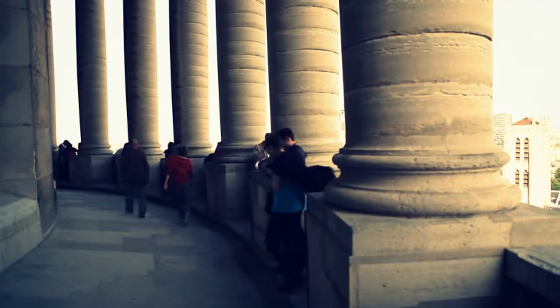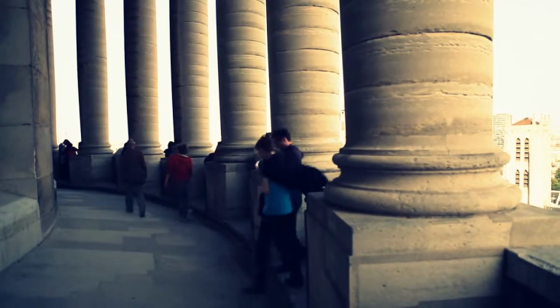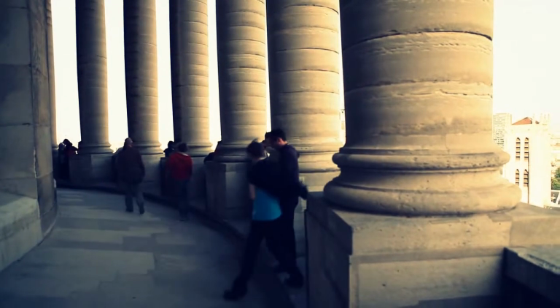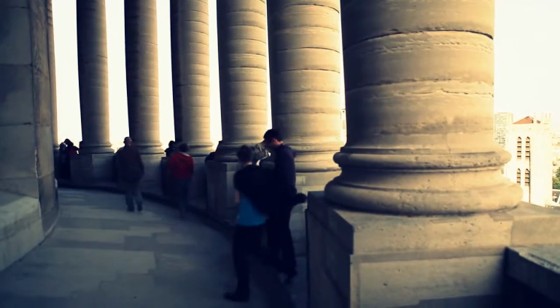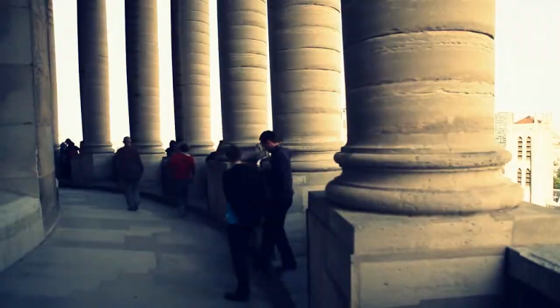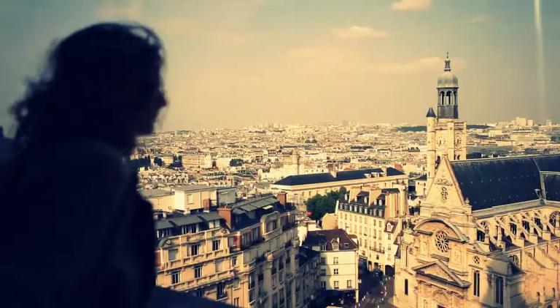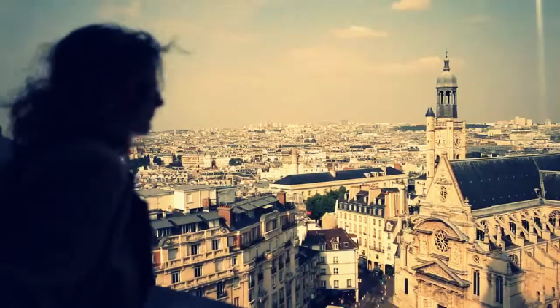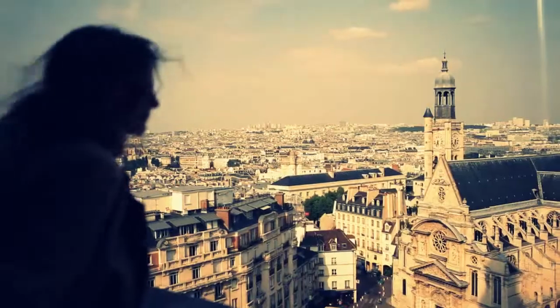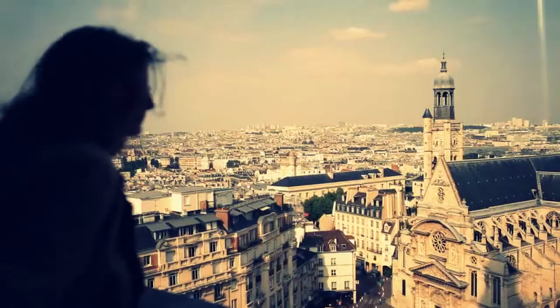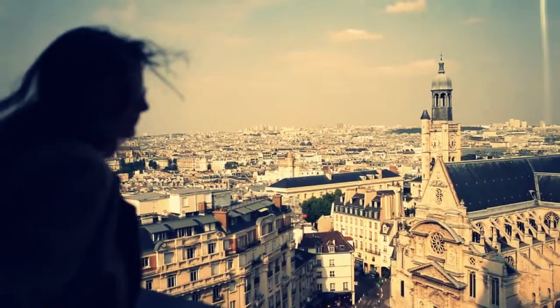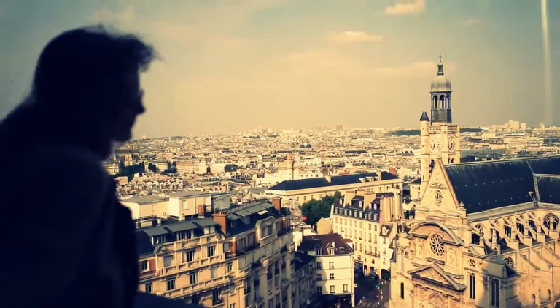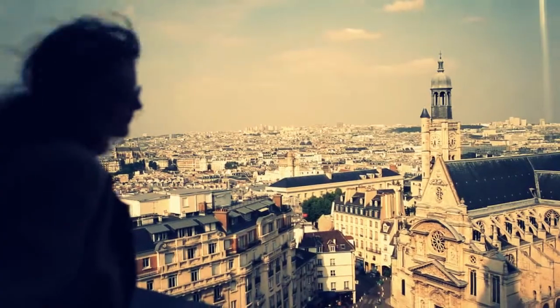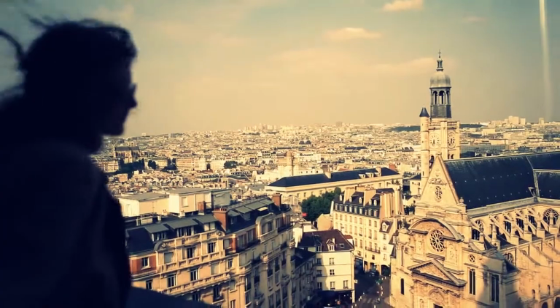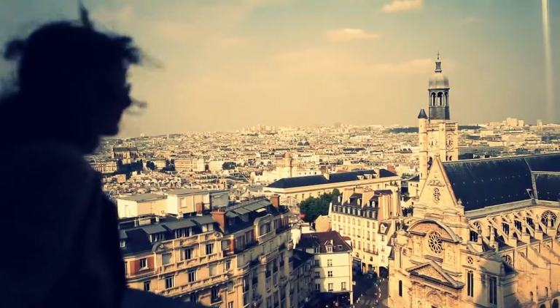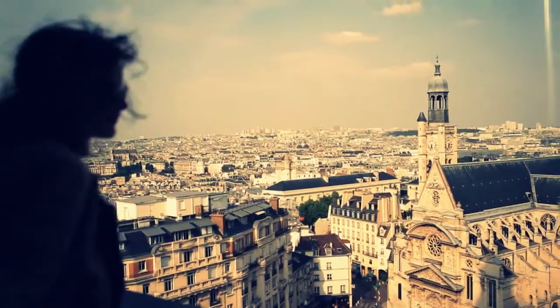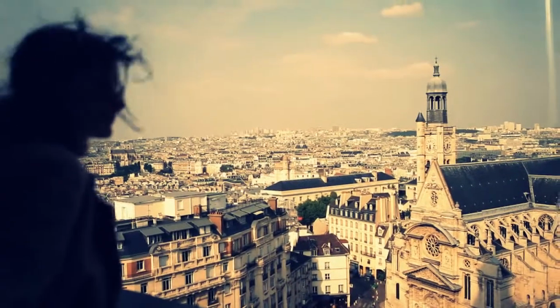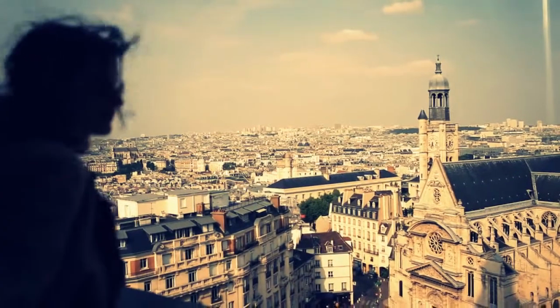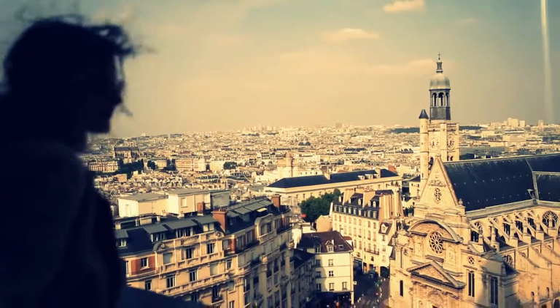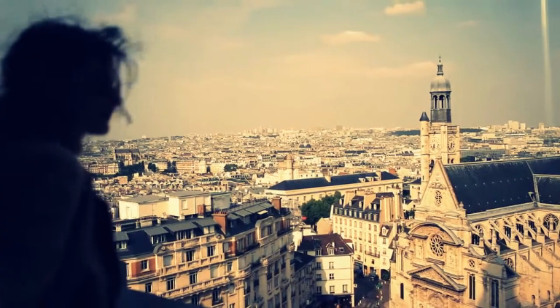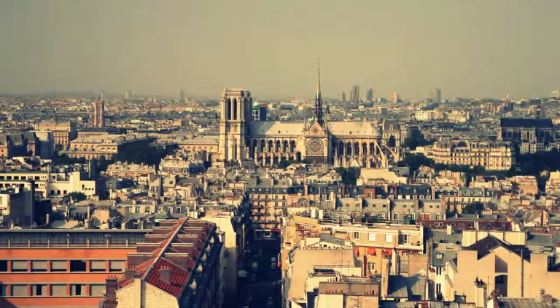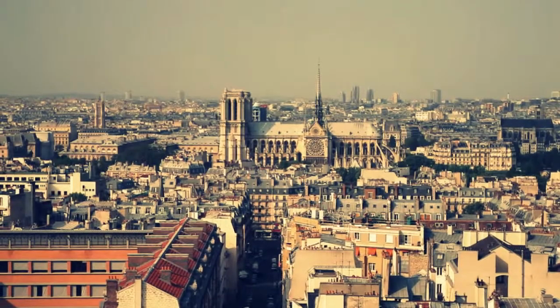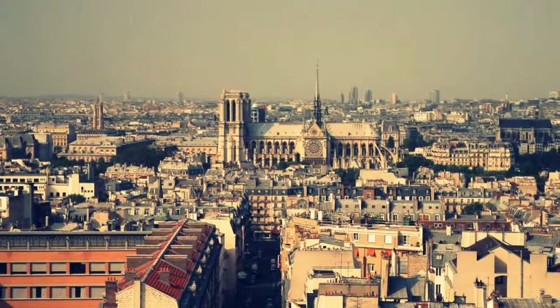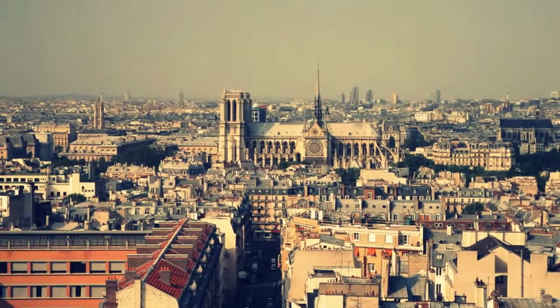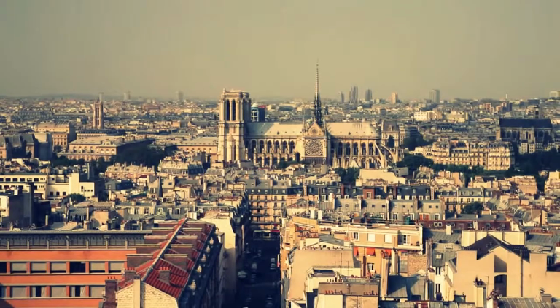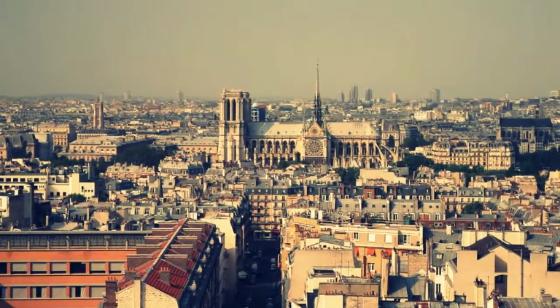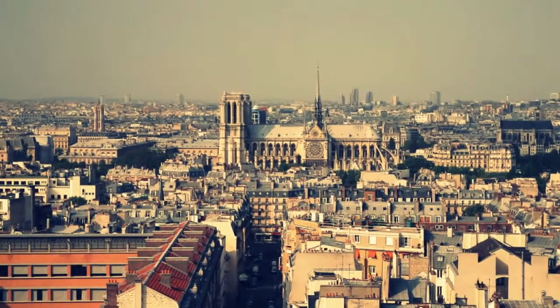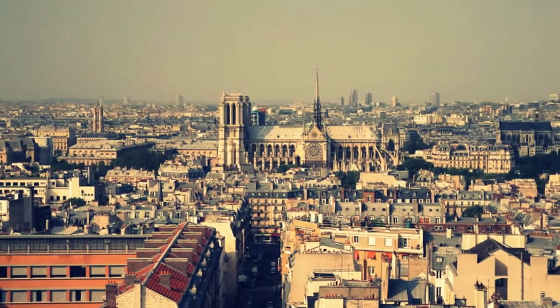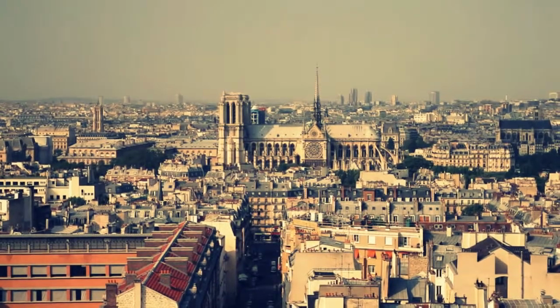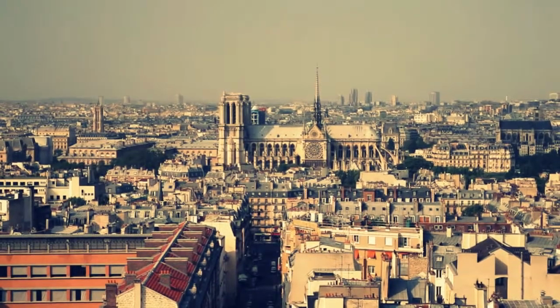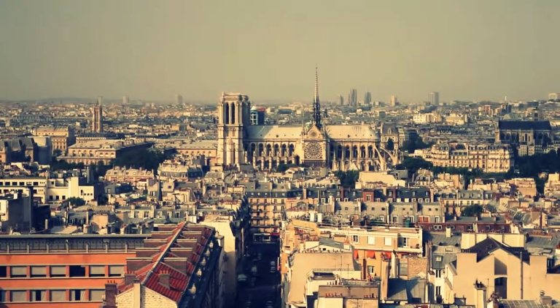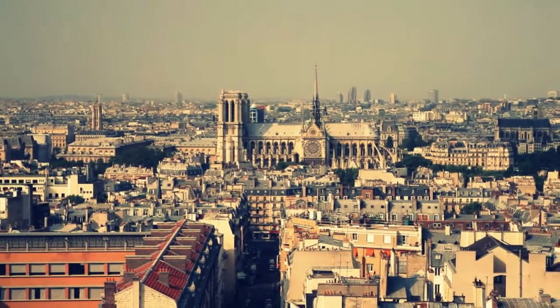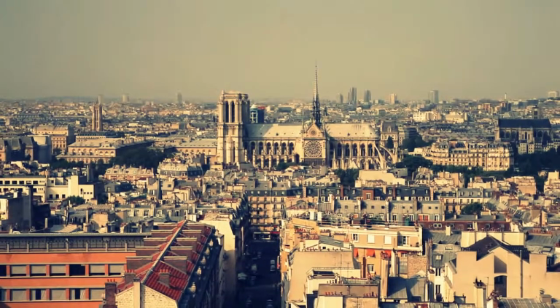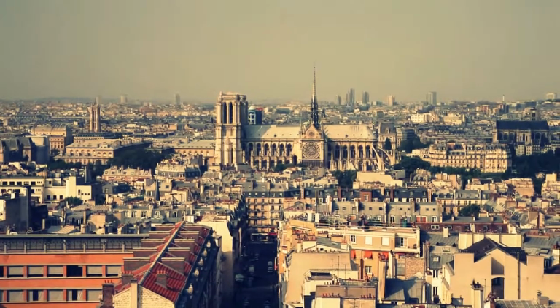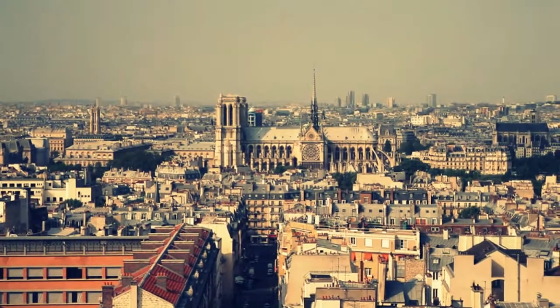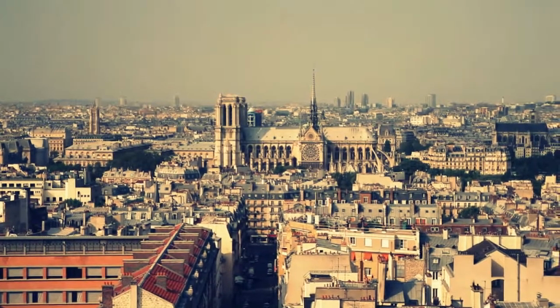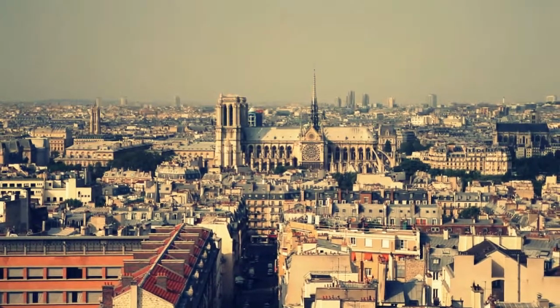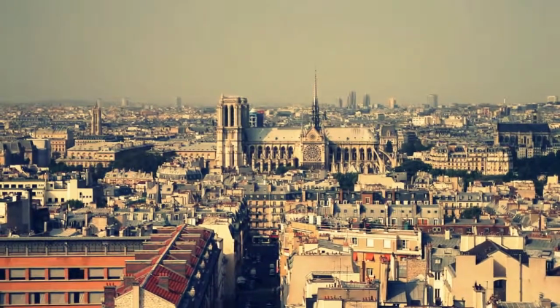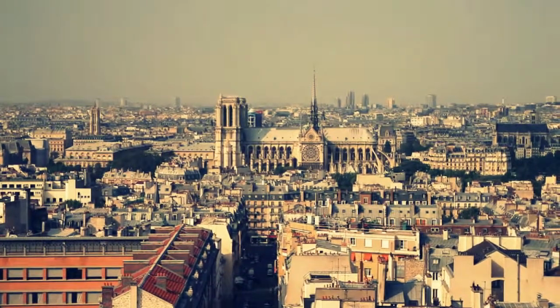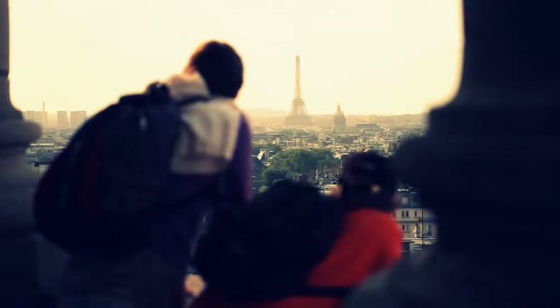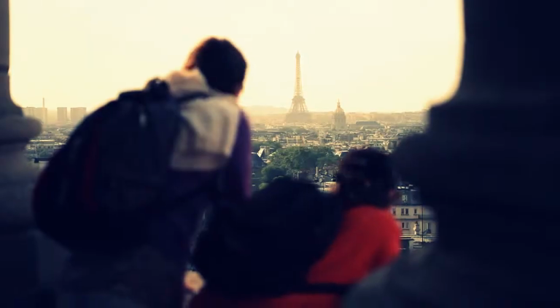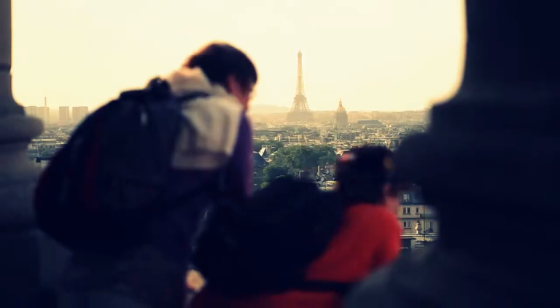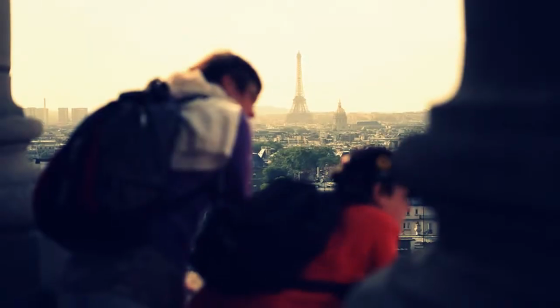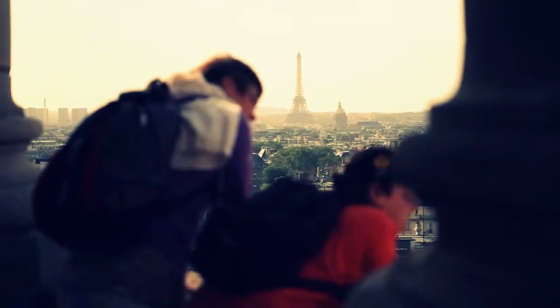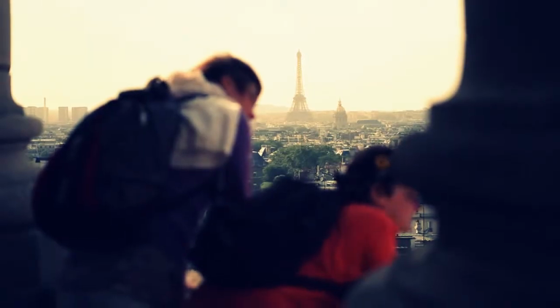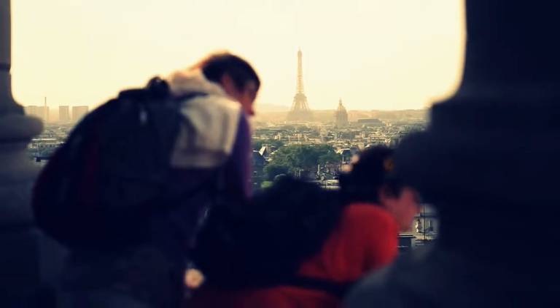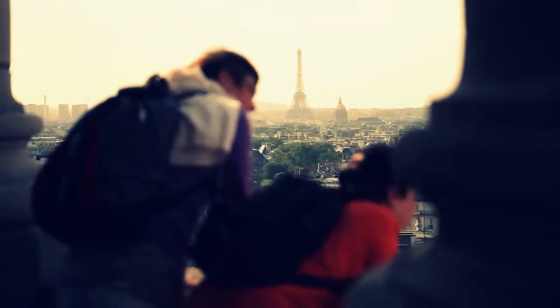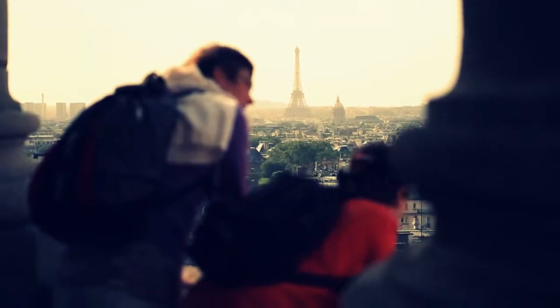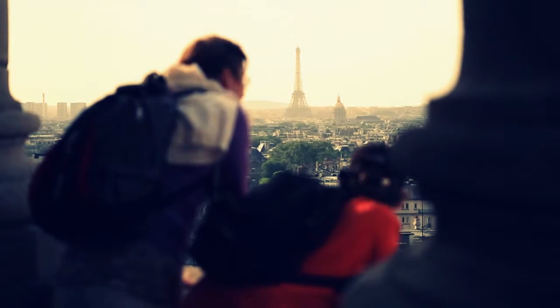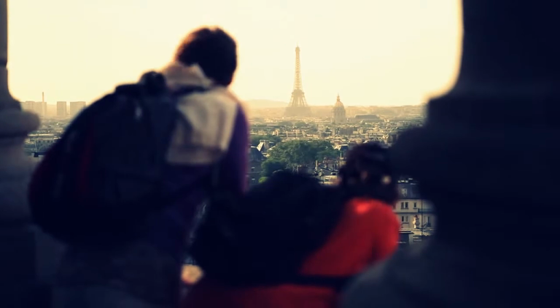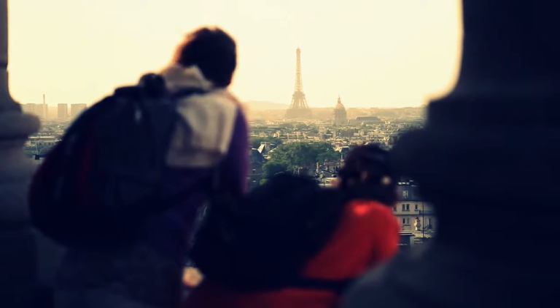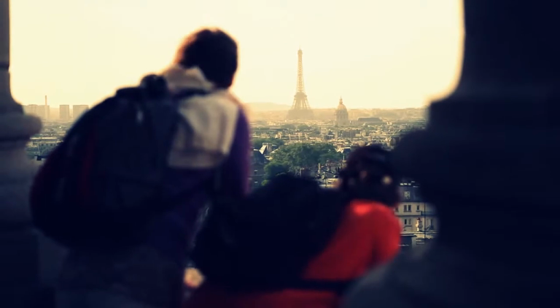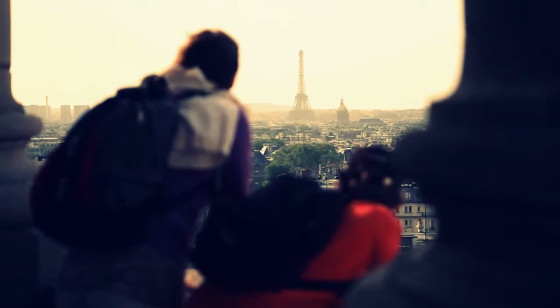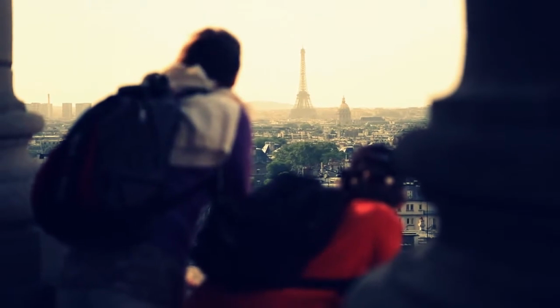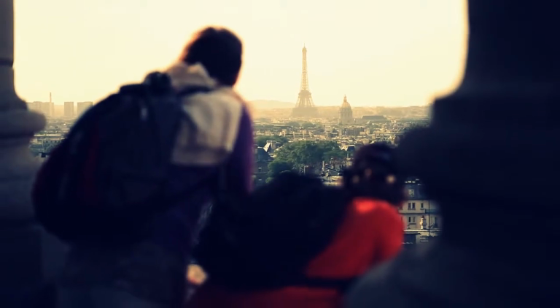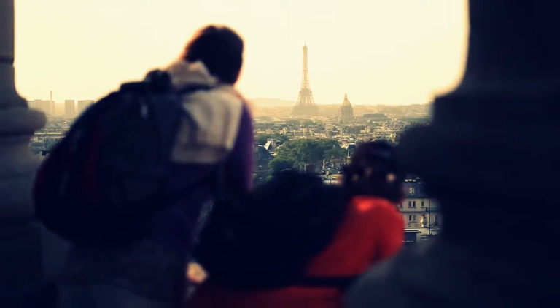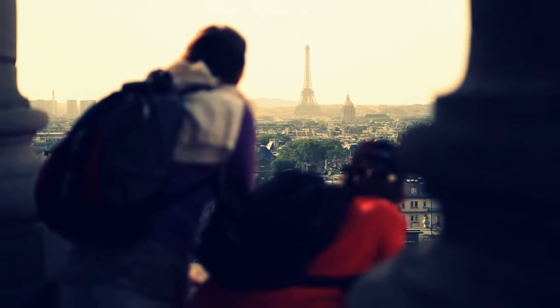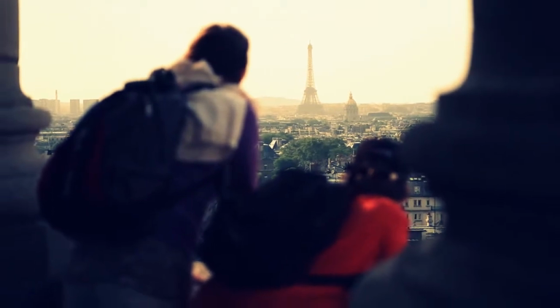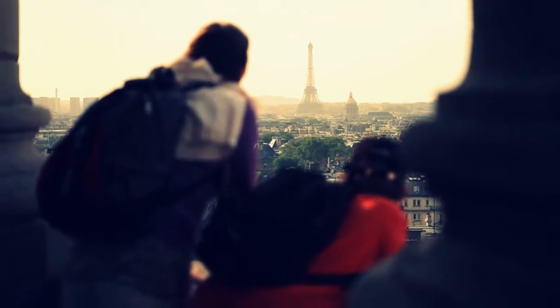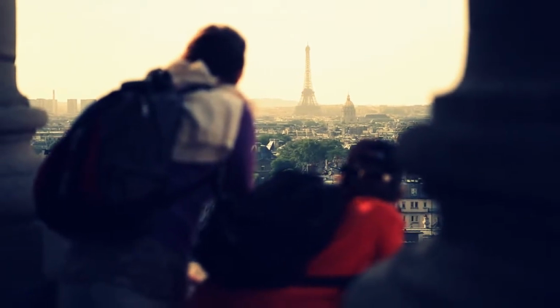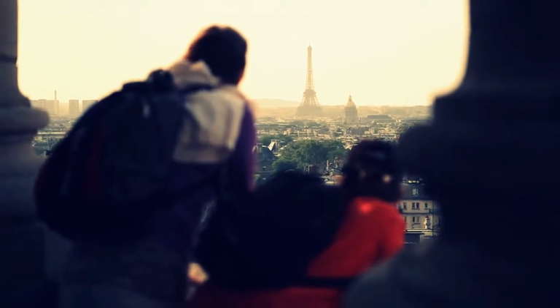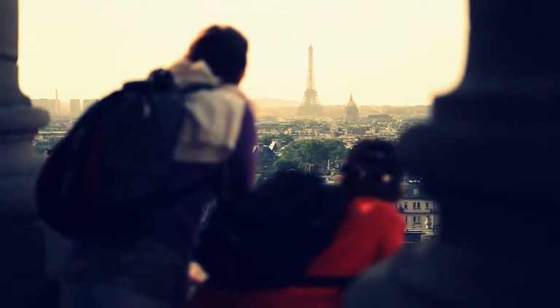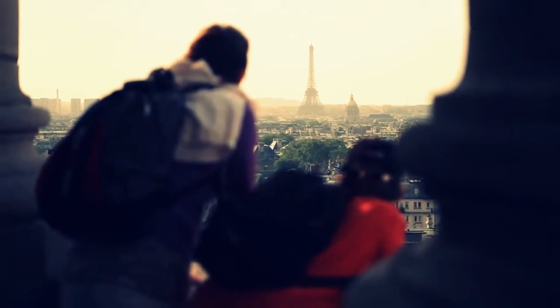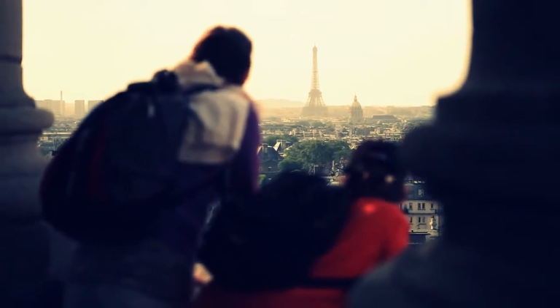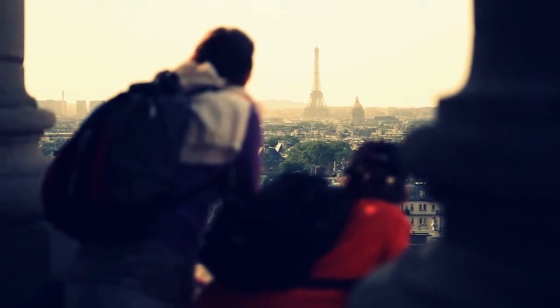And with shorter wait times than that of the Eiffel Tower, visiting the Pantheon can save you valuable time if you're on a tight schedule.